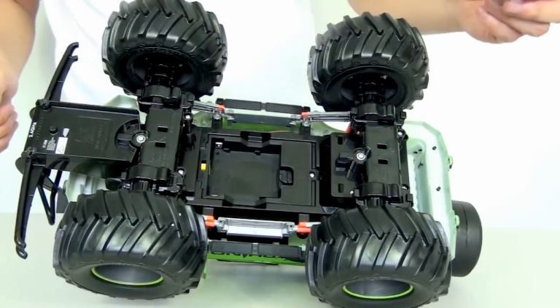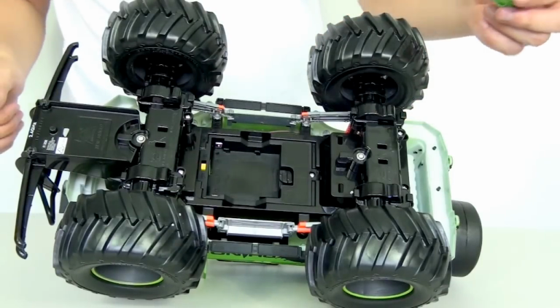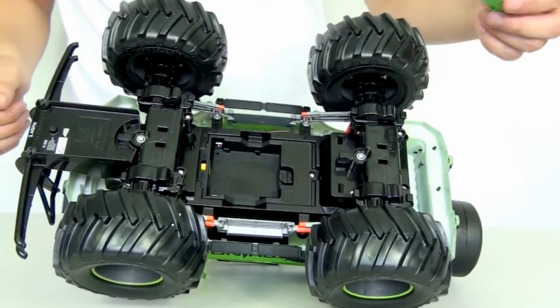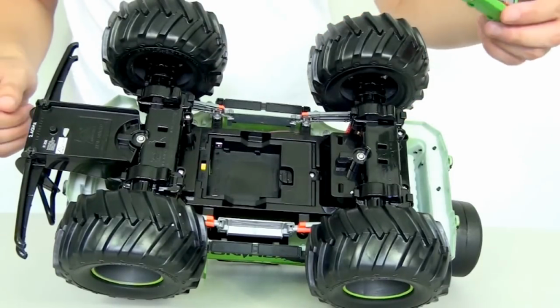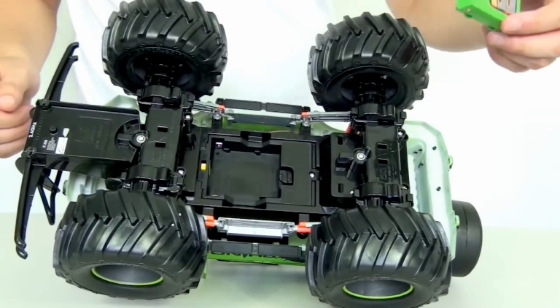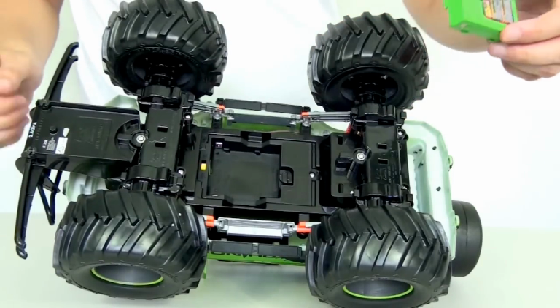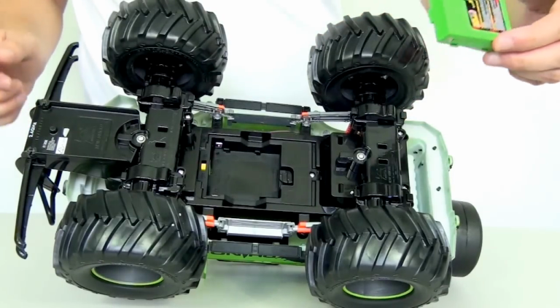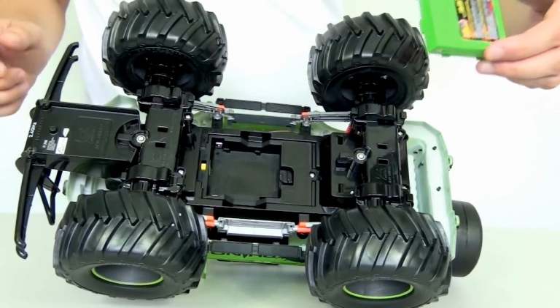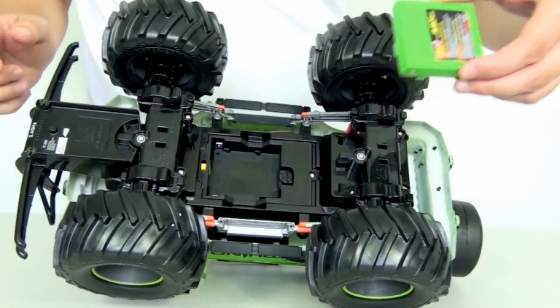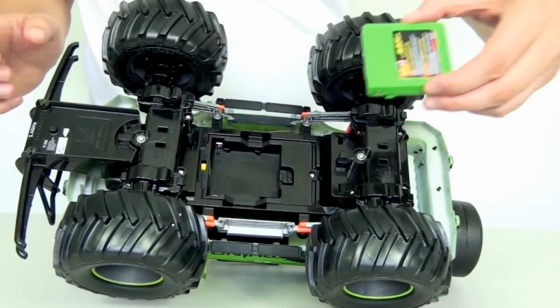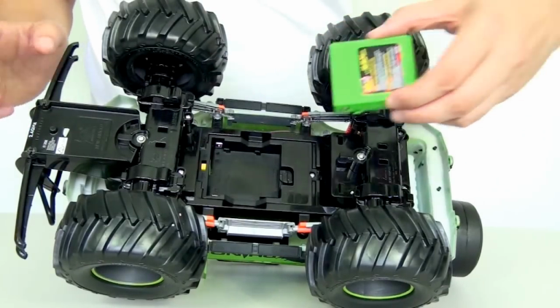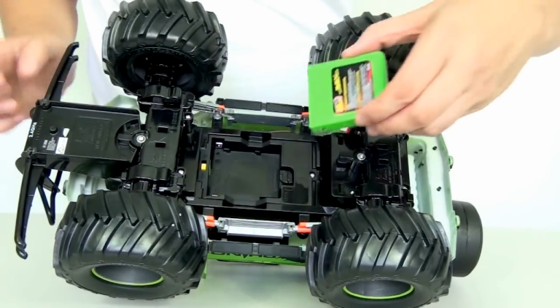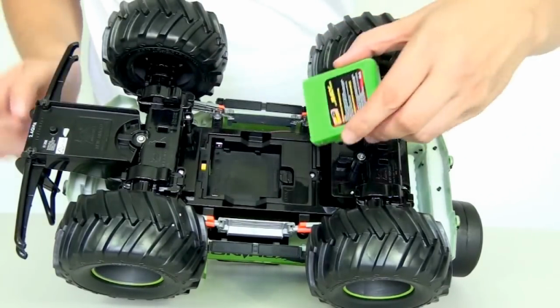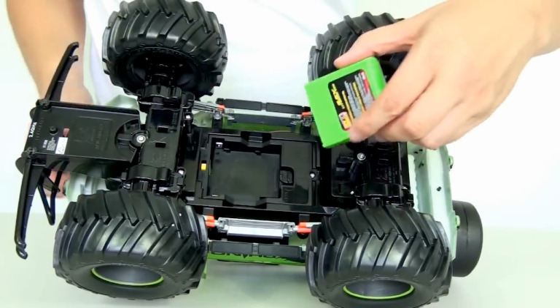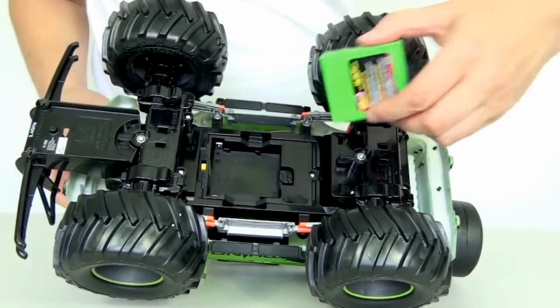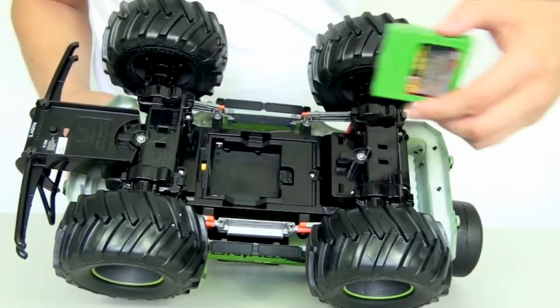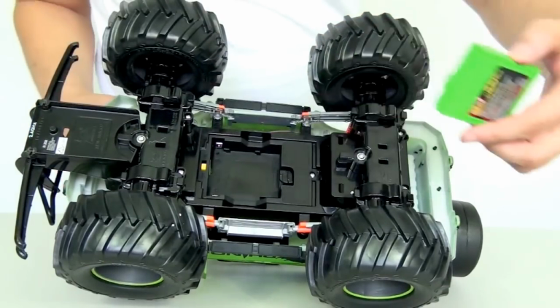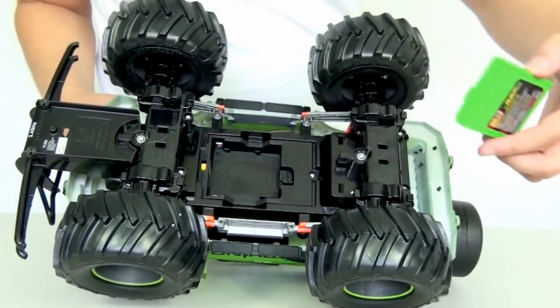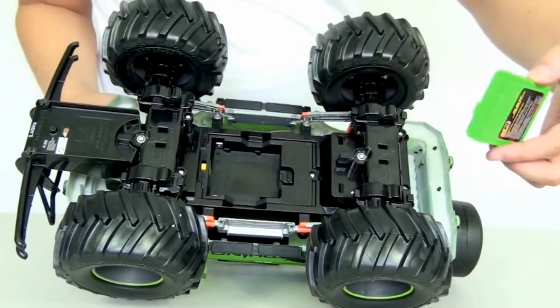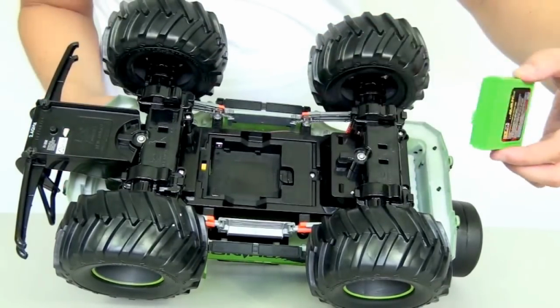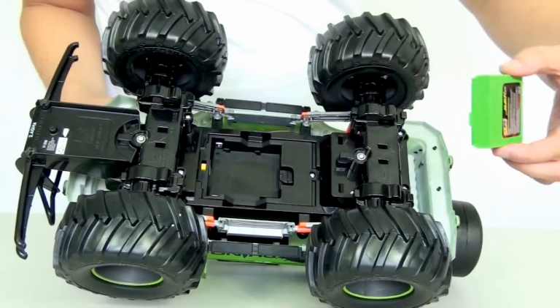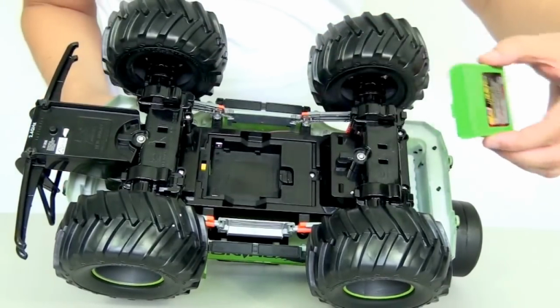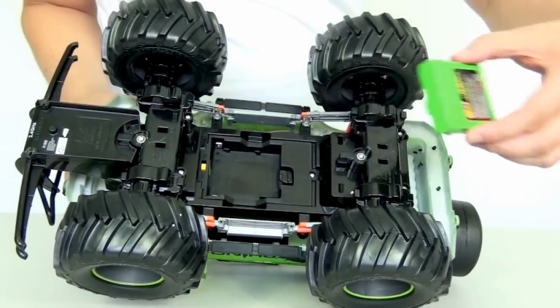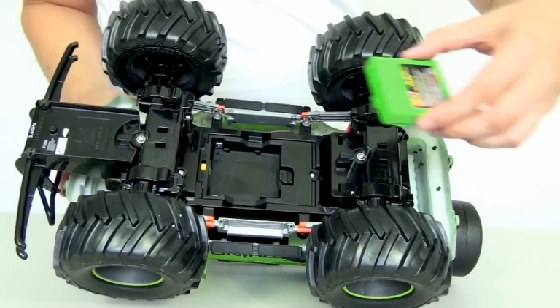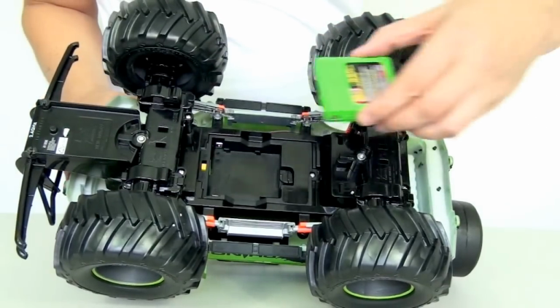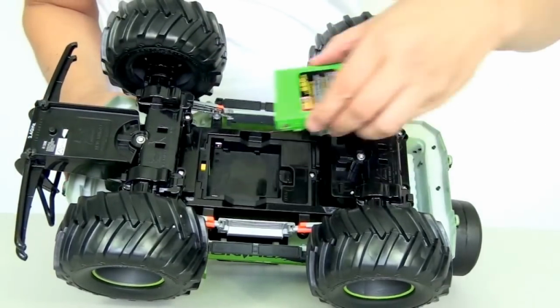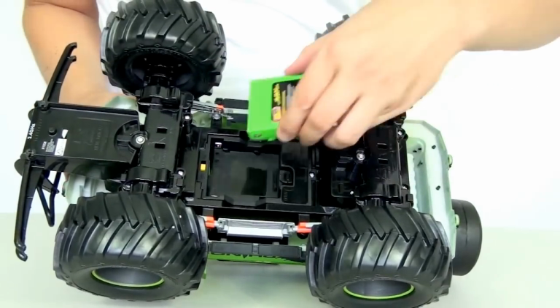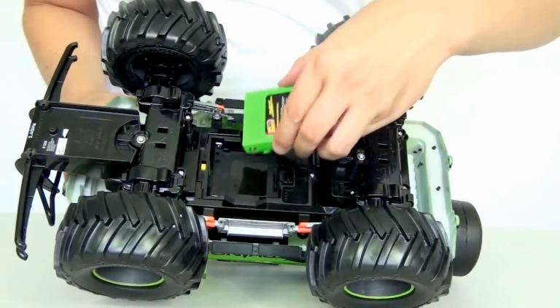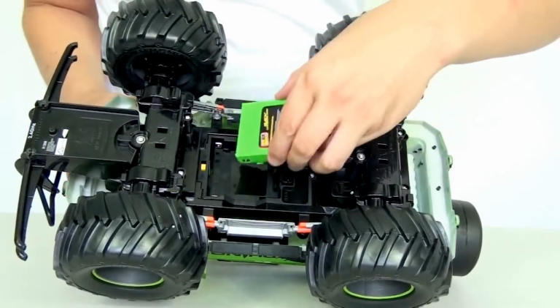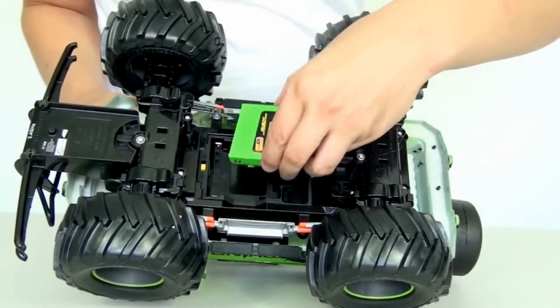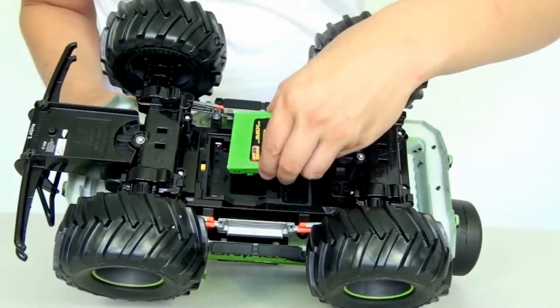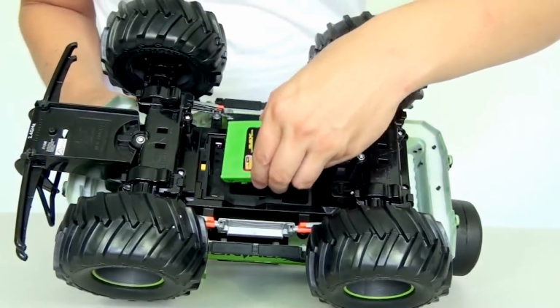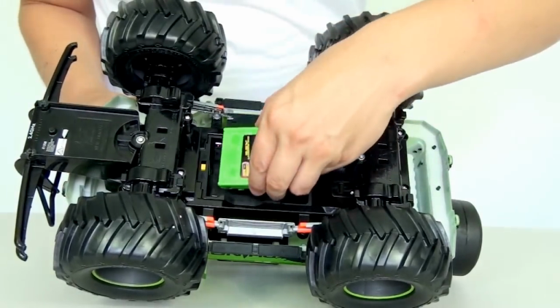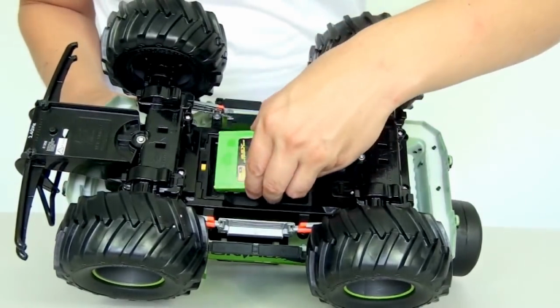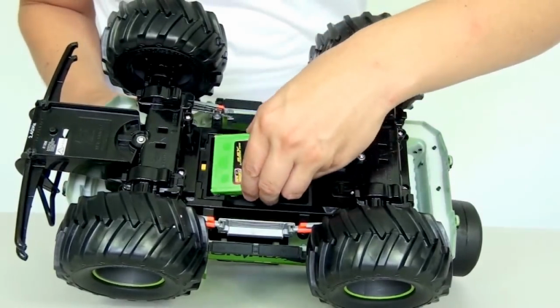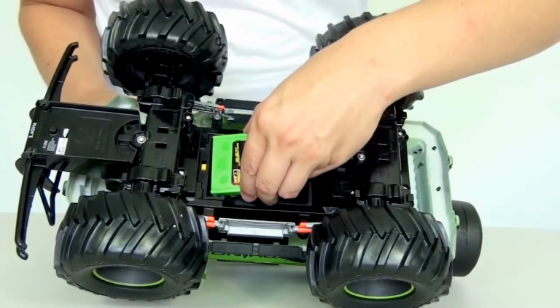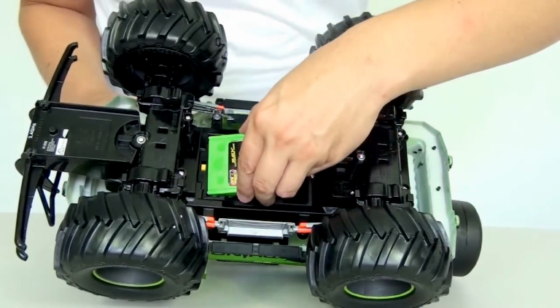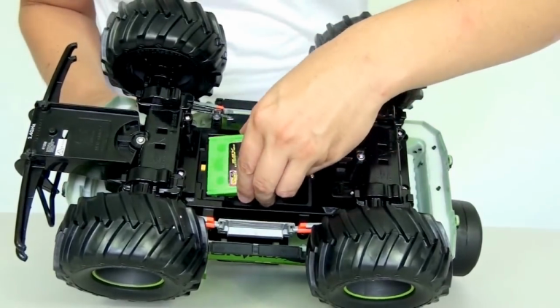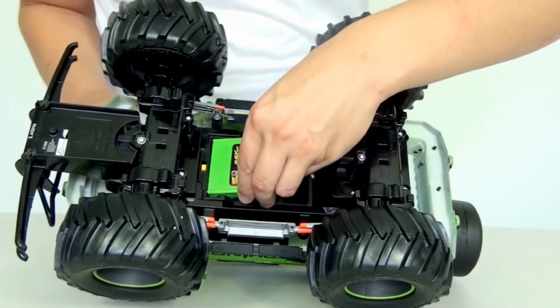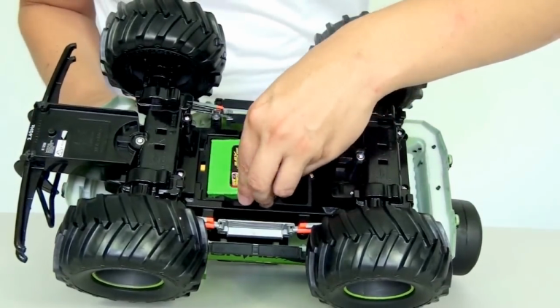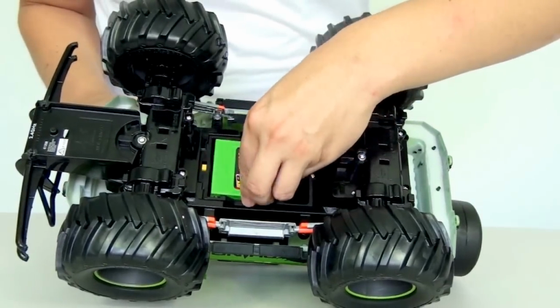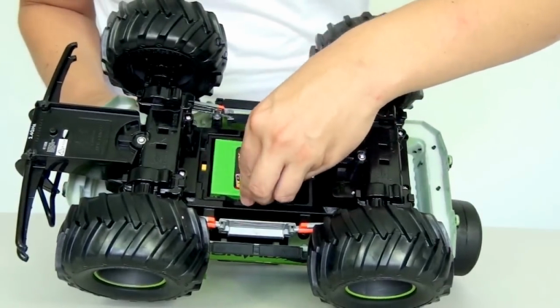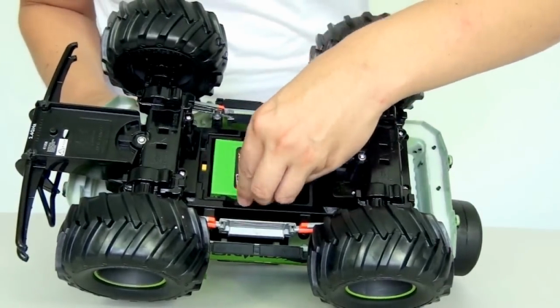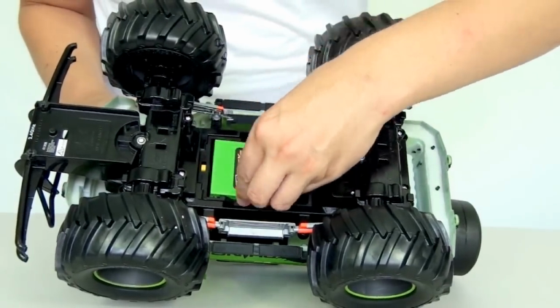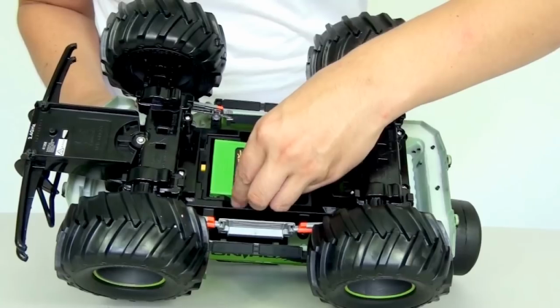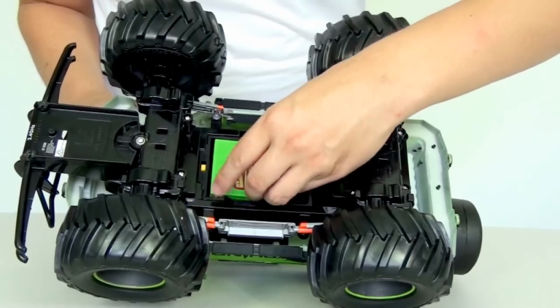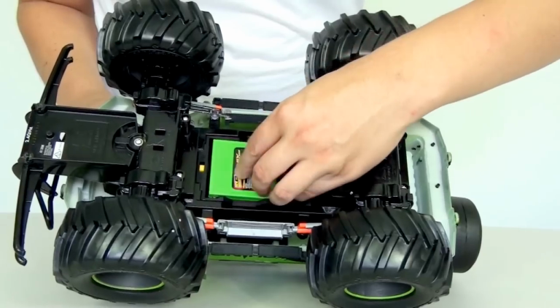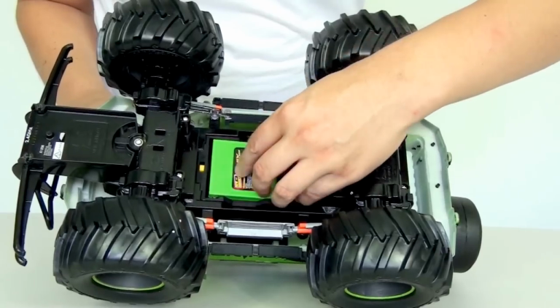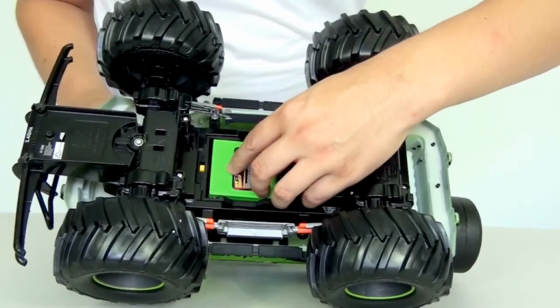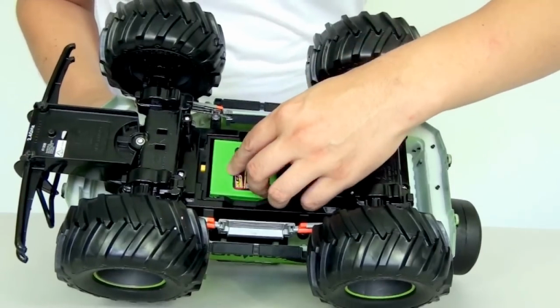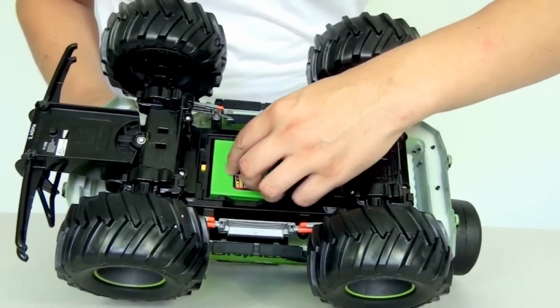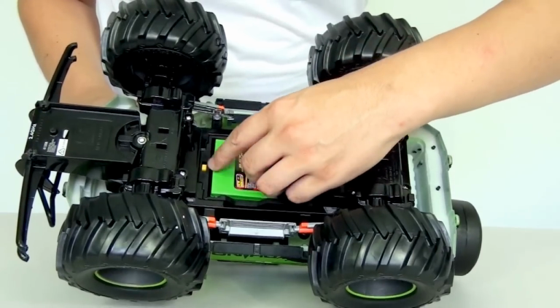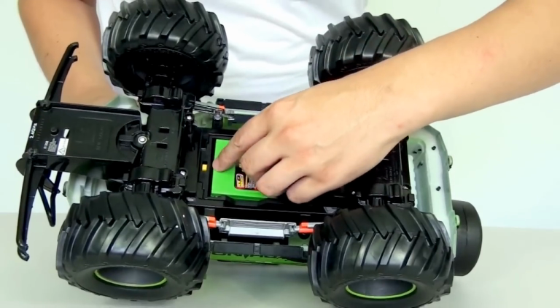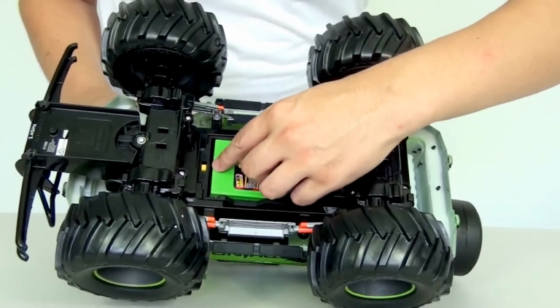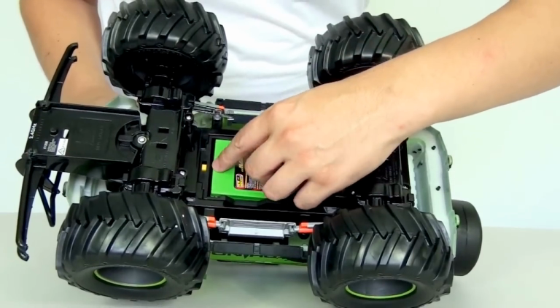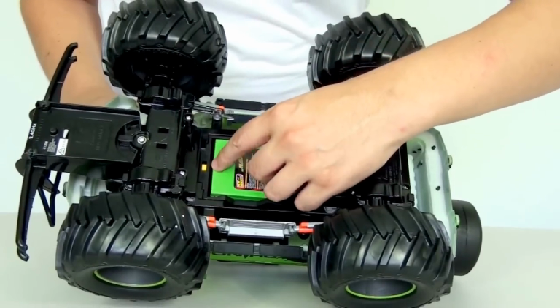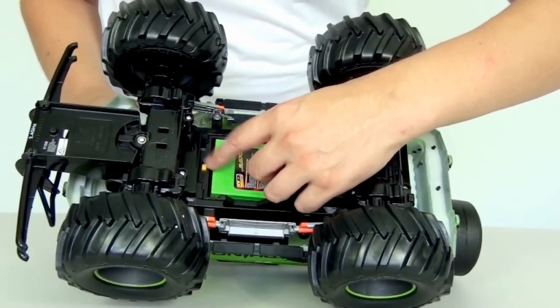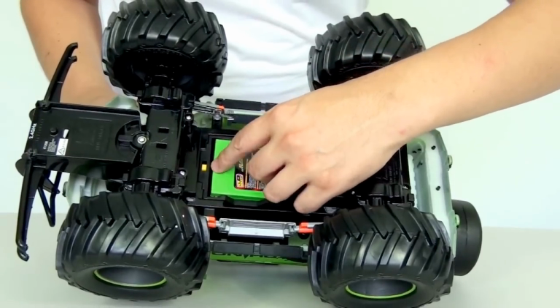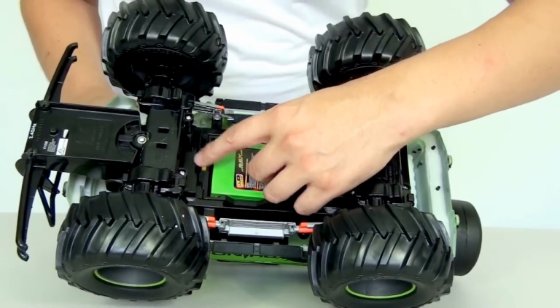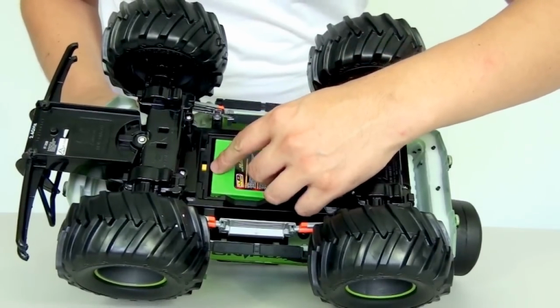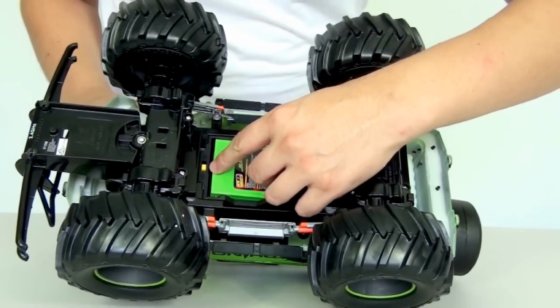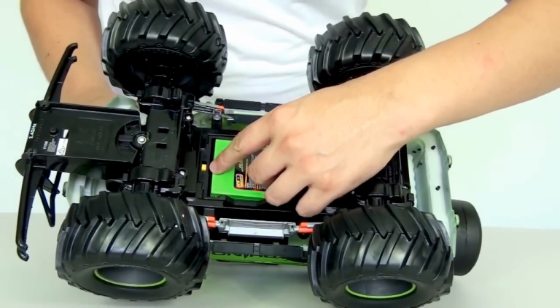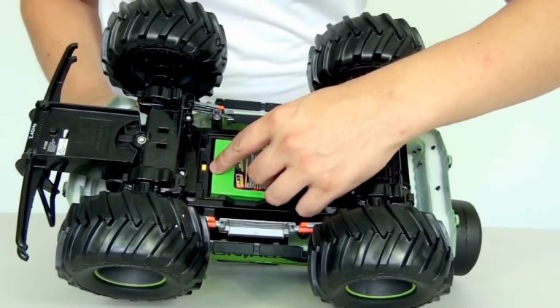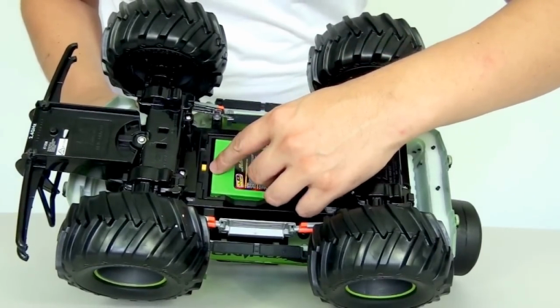Now underneath the car is where we will insert the battery, right here. And as you can see there's an on/off switch.